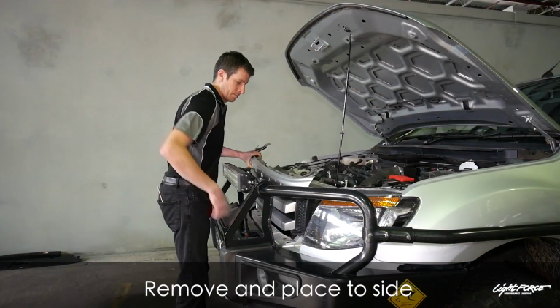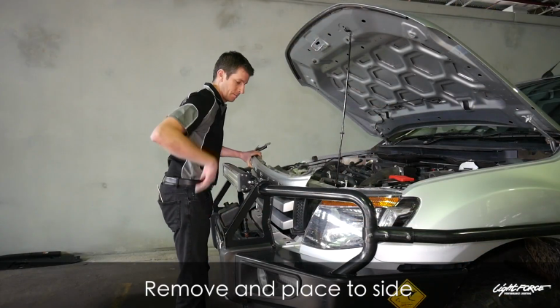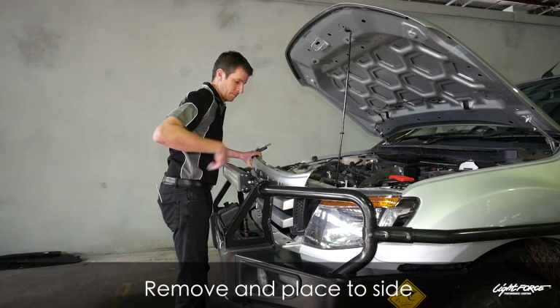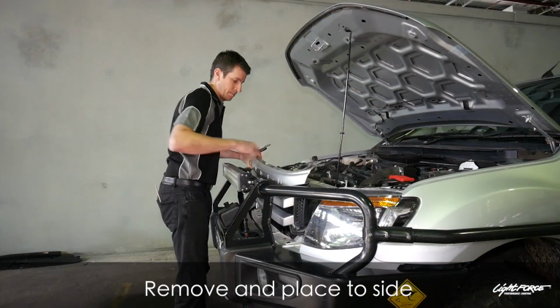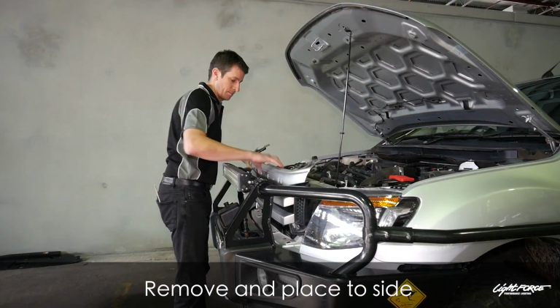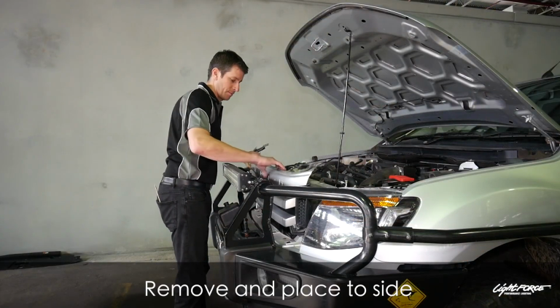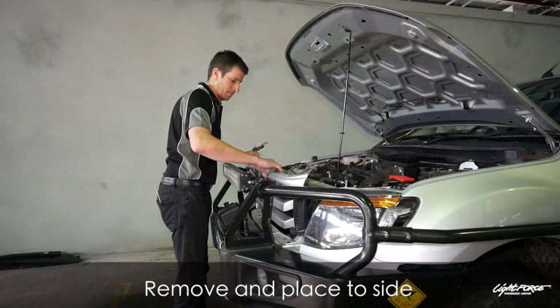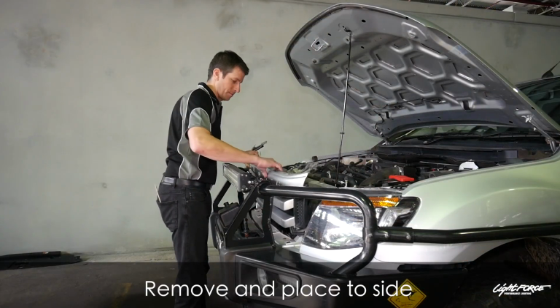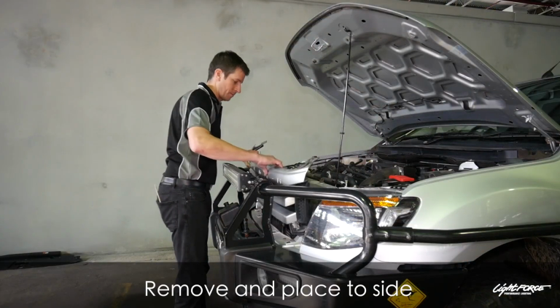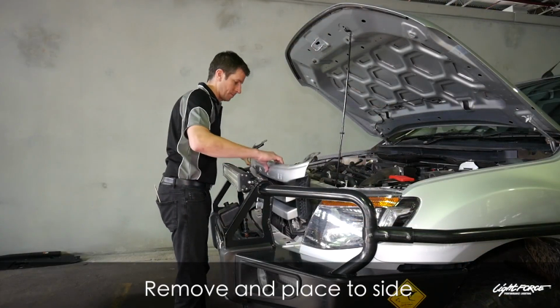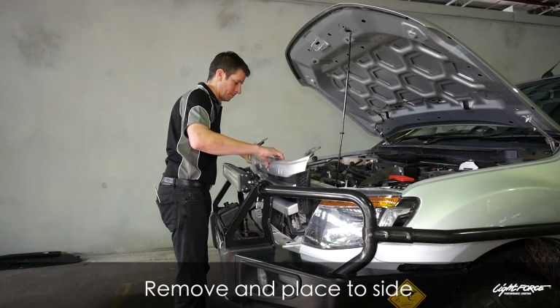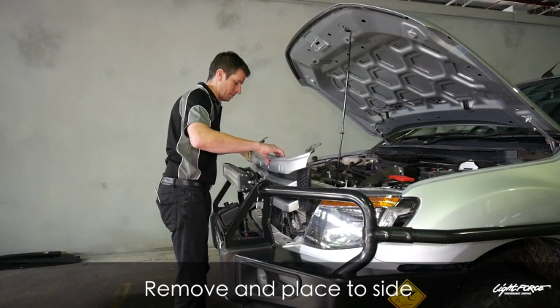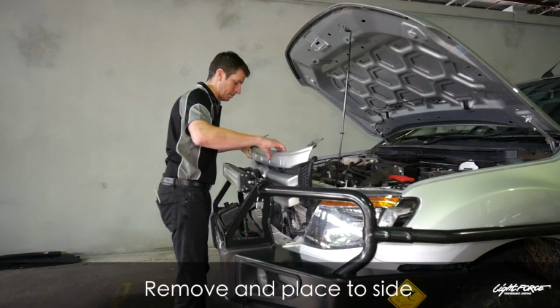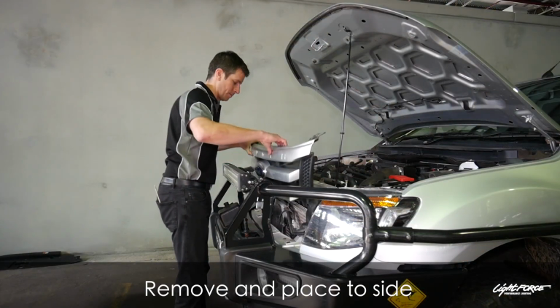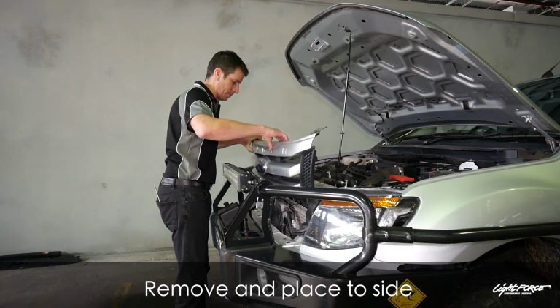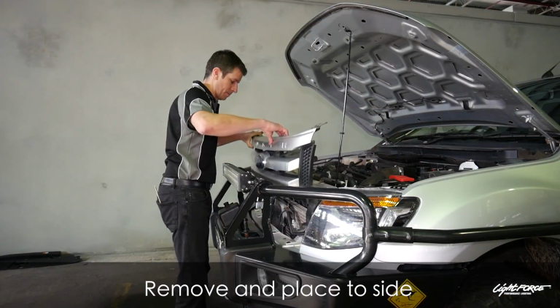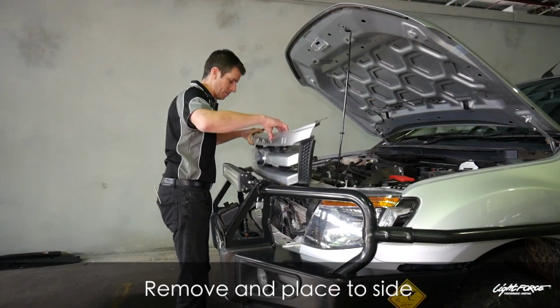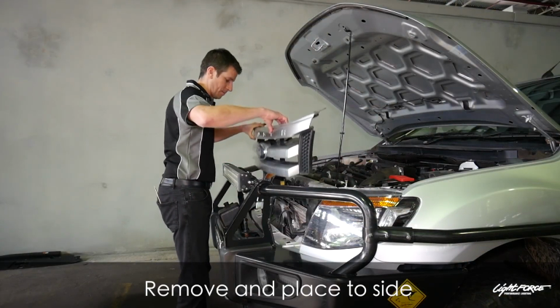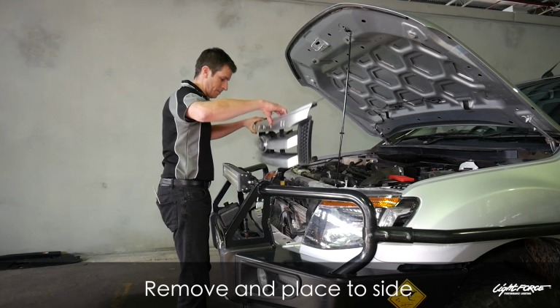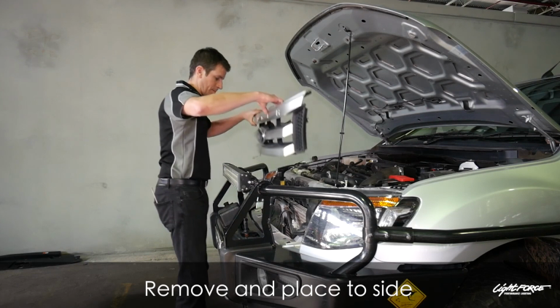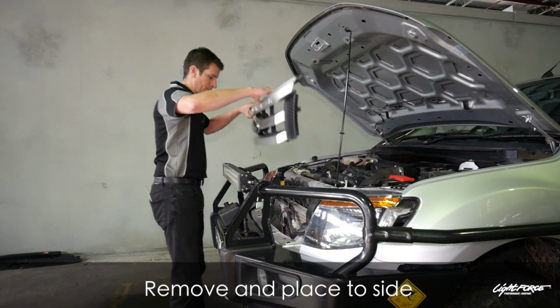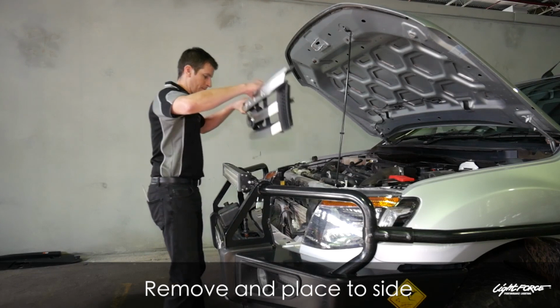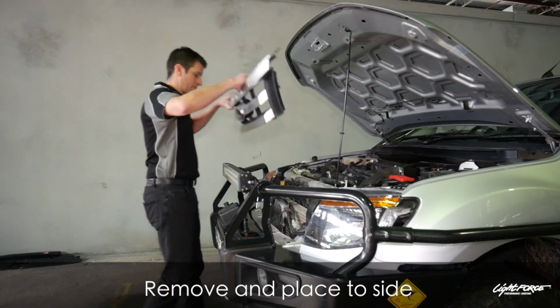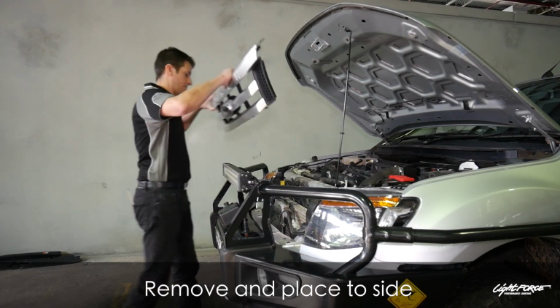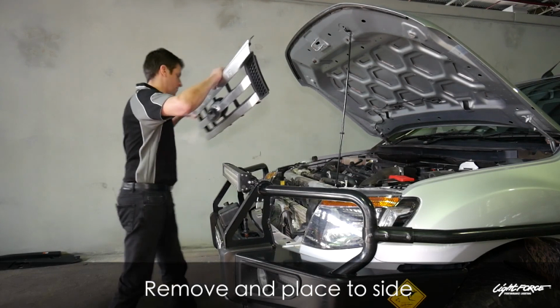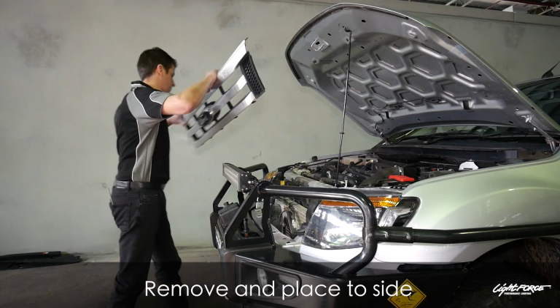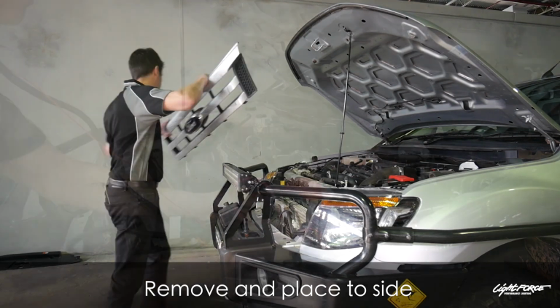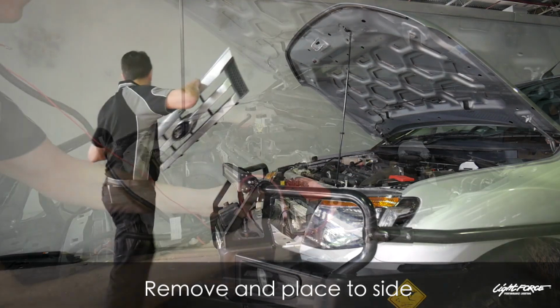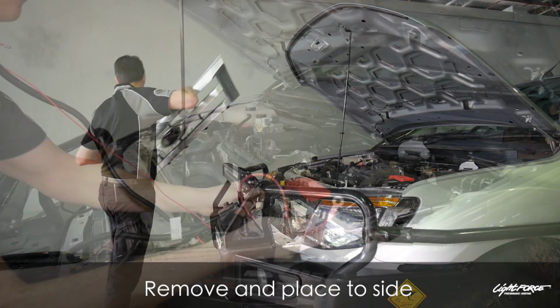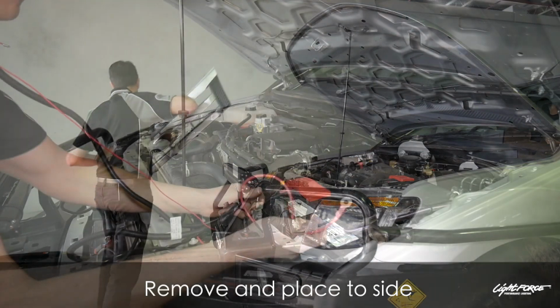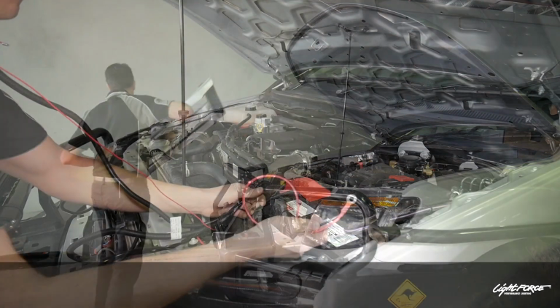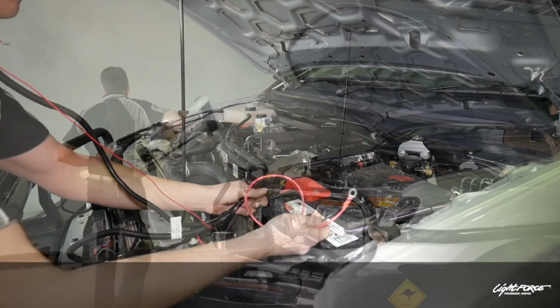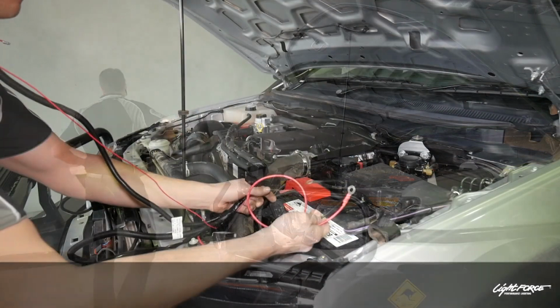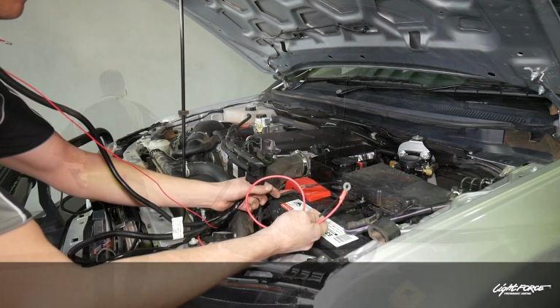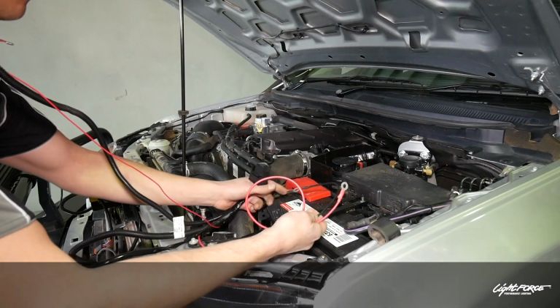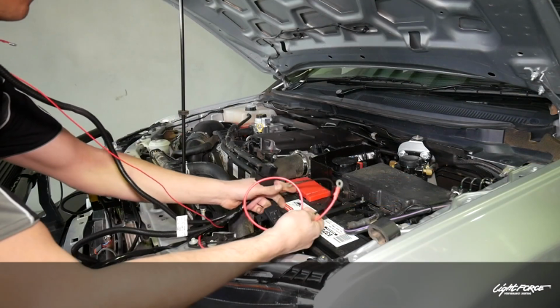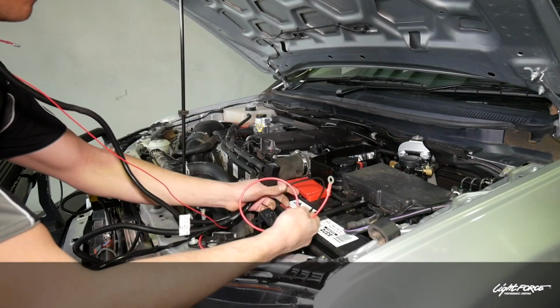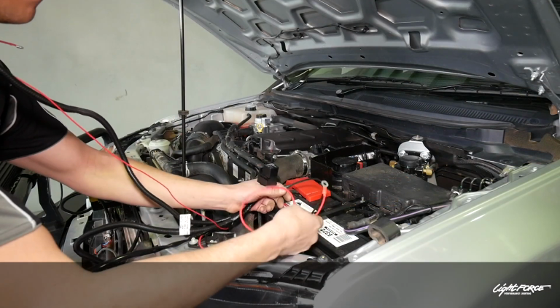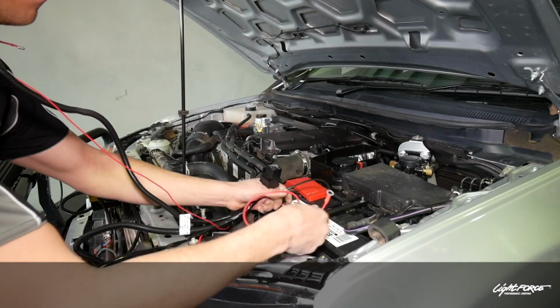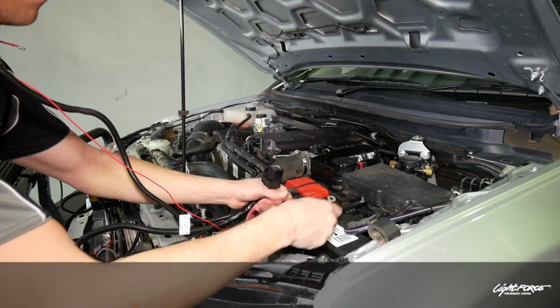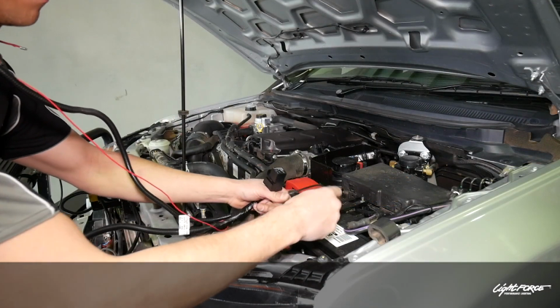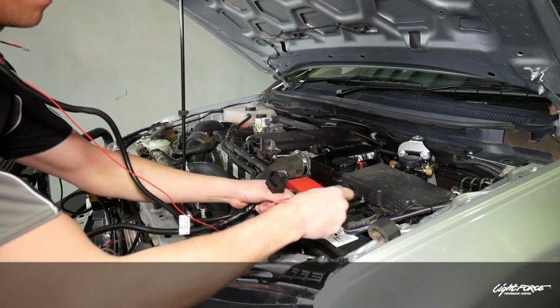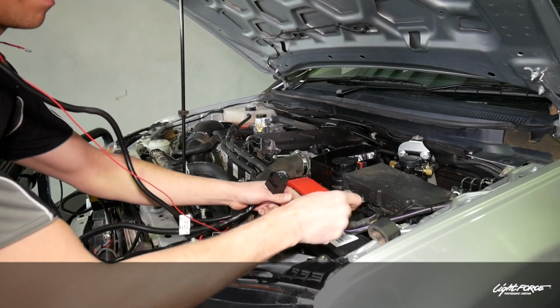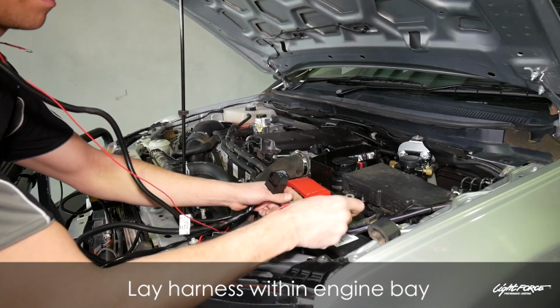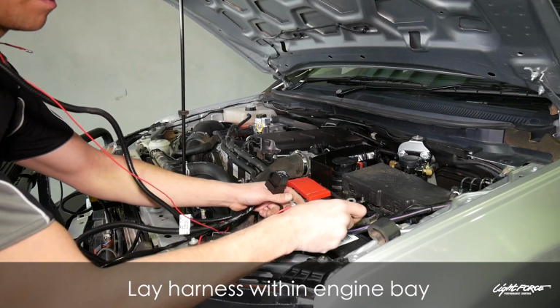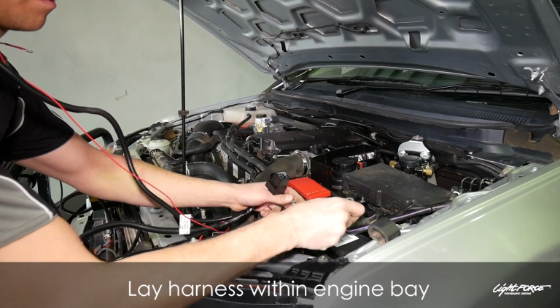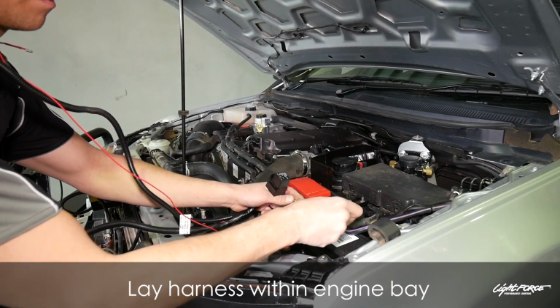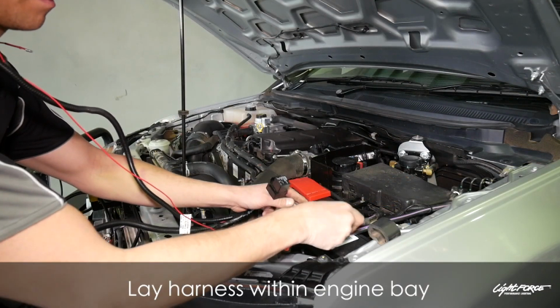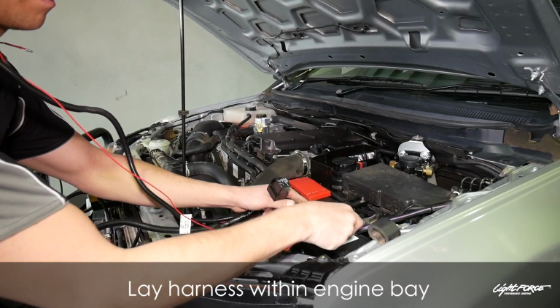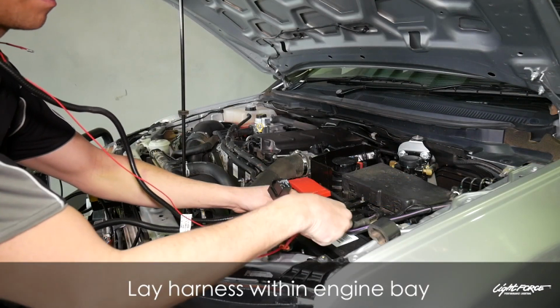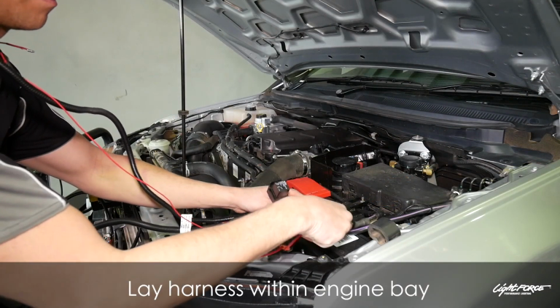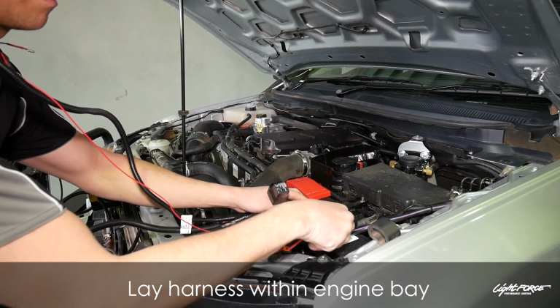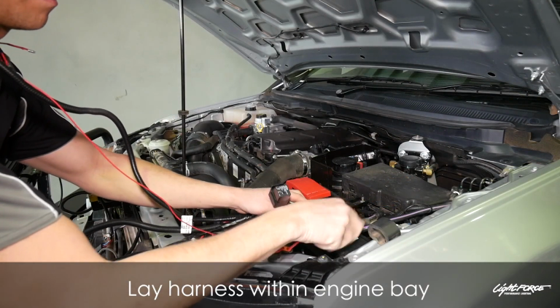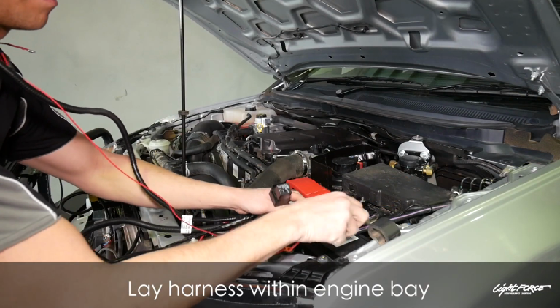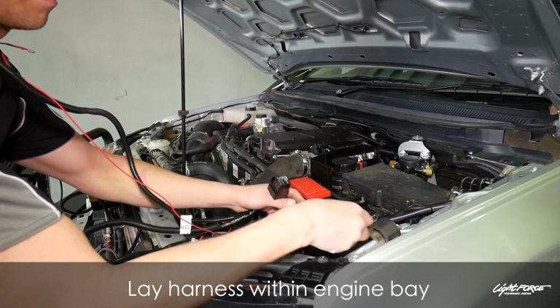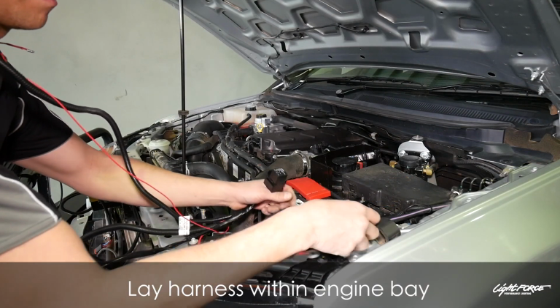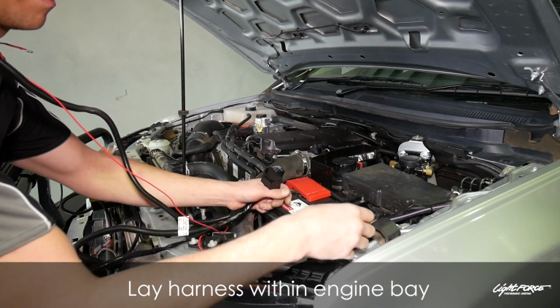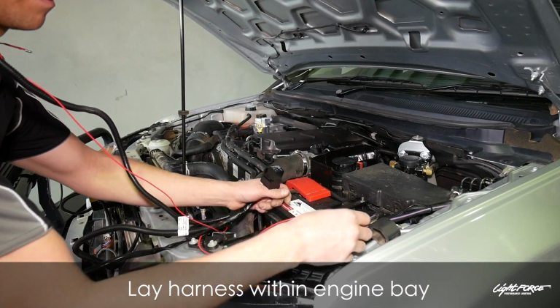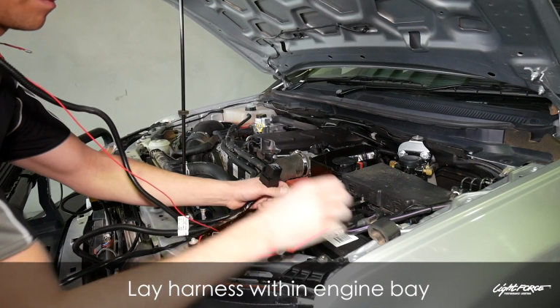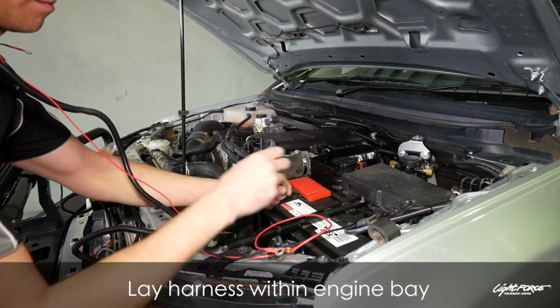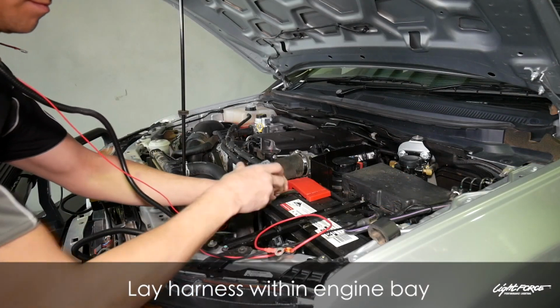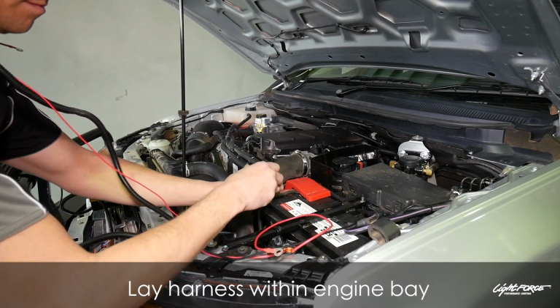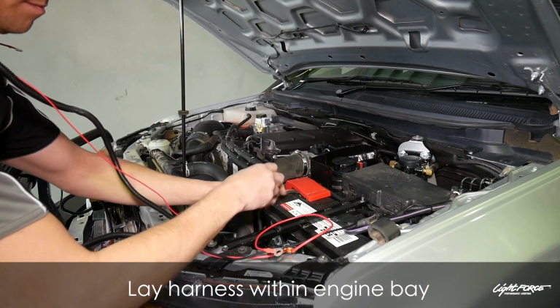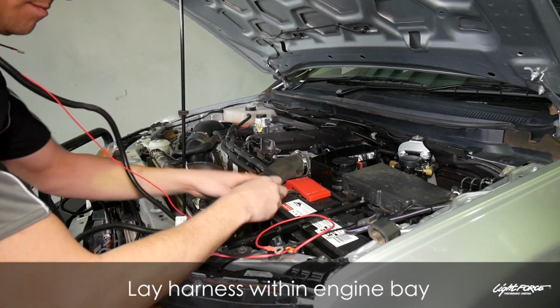We will need the grill out for this install, so take the grill out, place it safely to one side, and lay your wiring harness out in the engine bay.